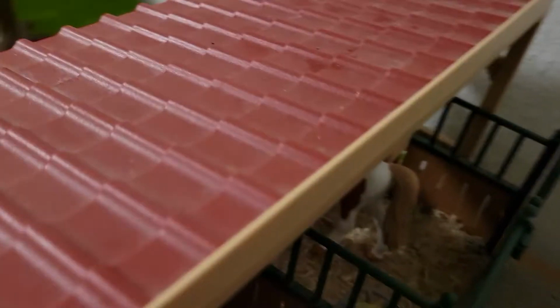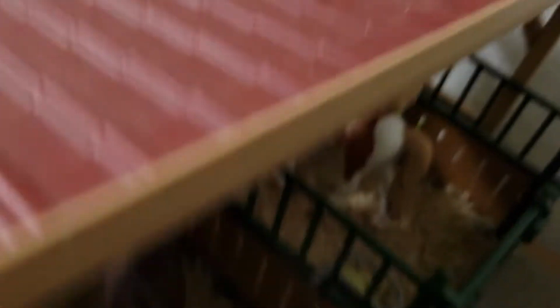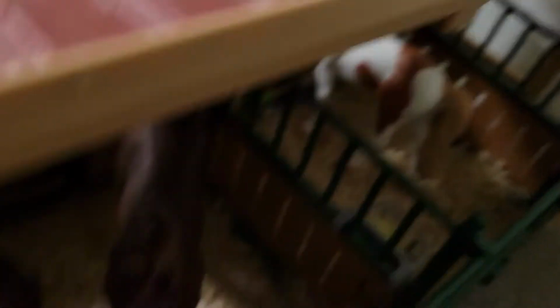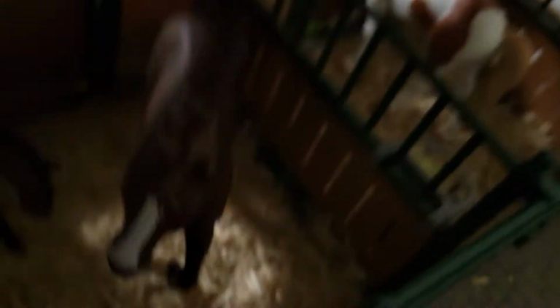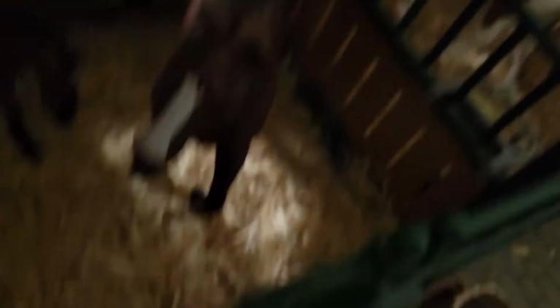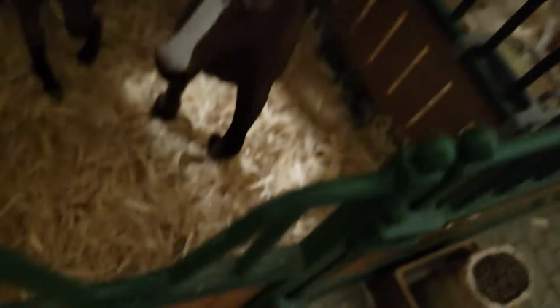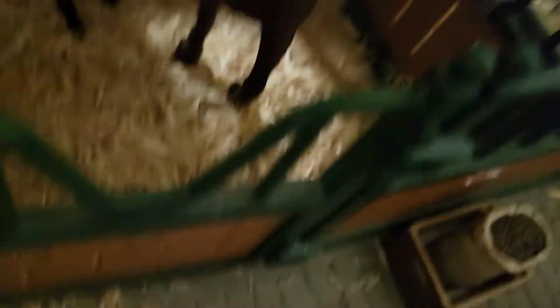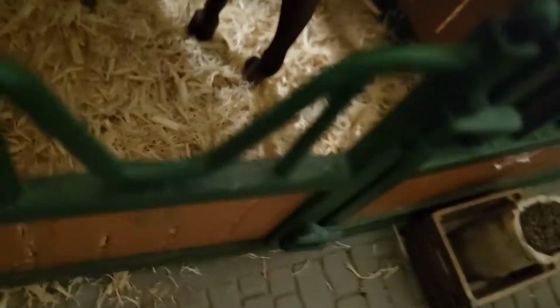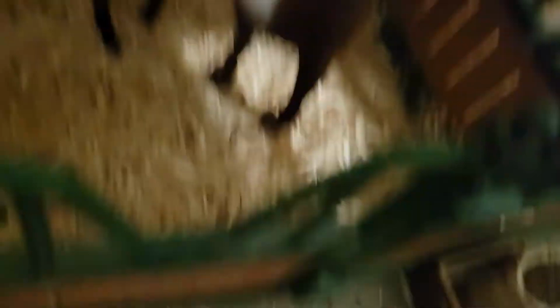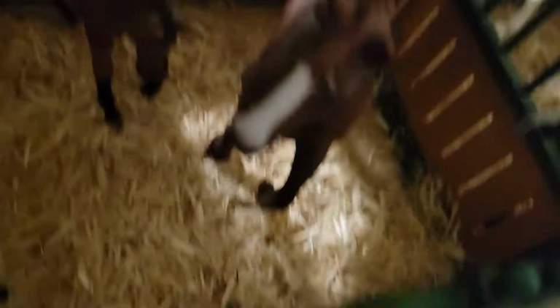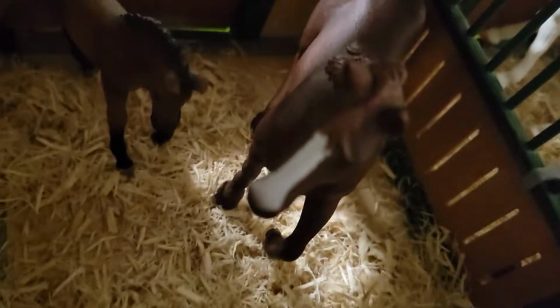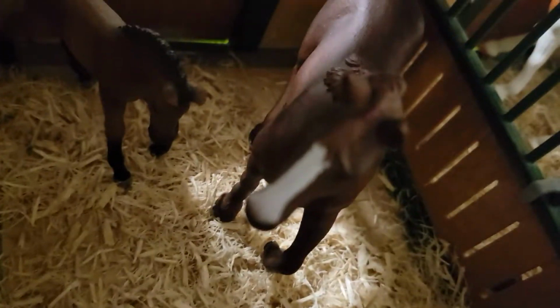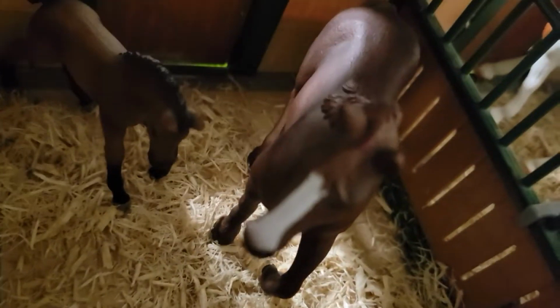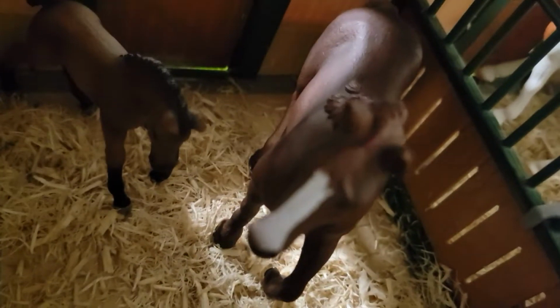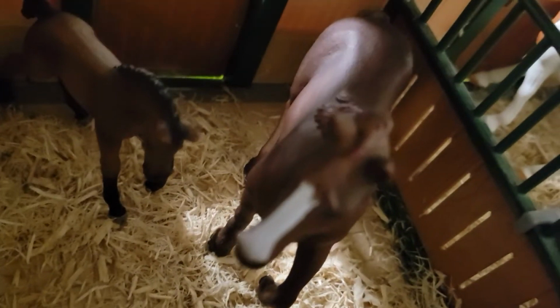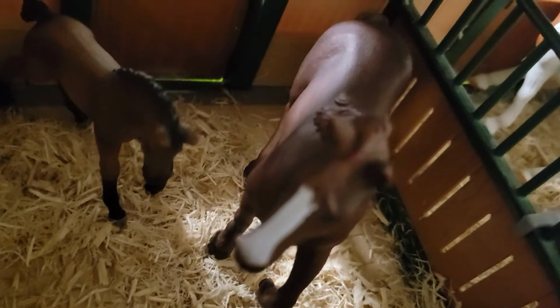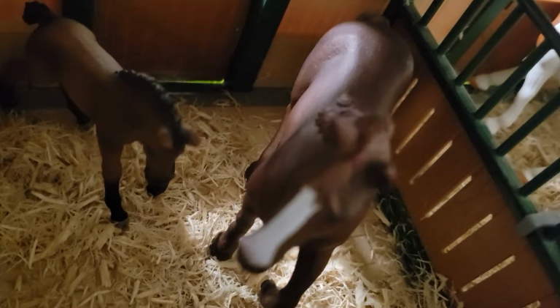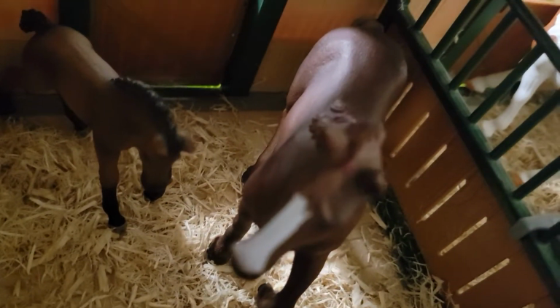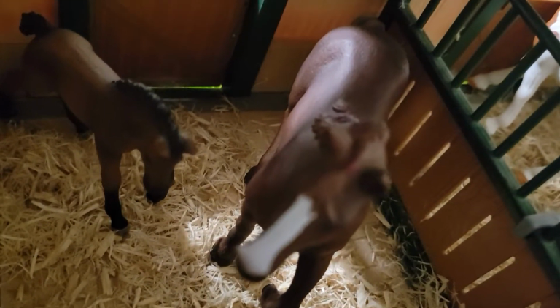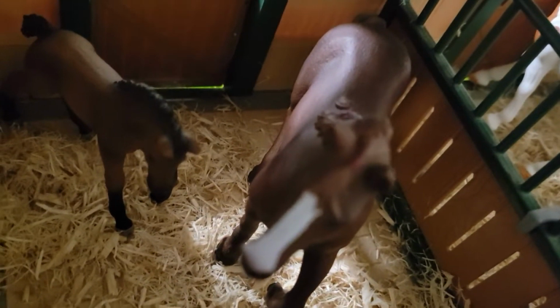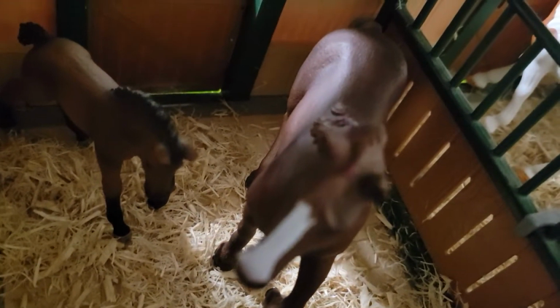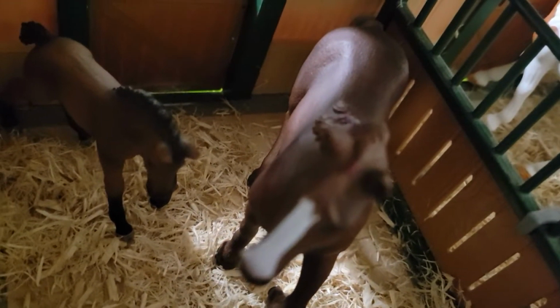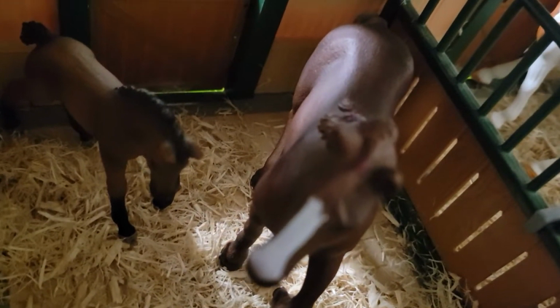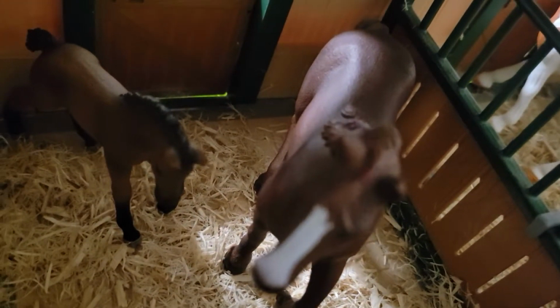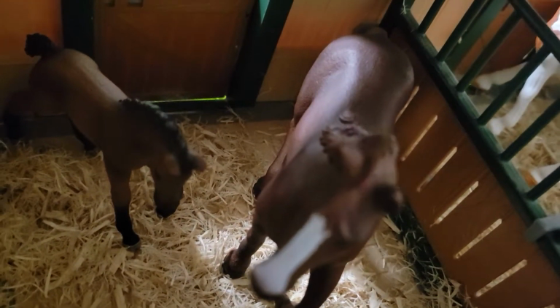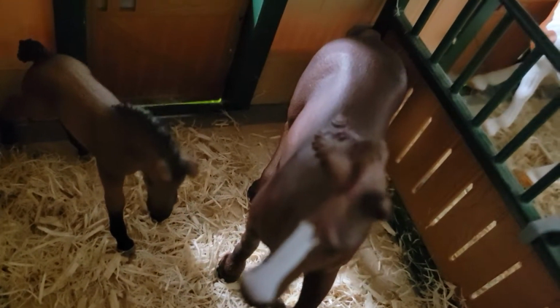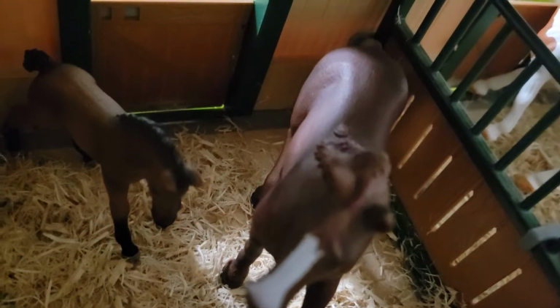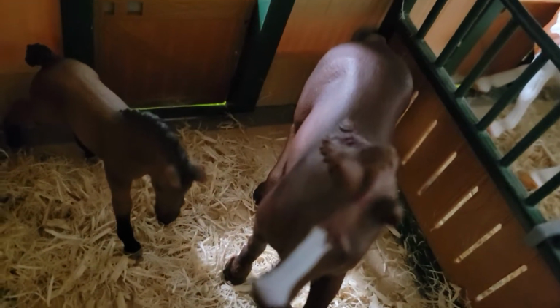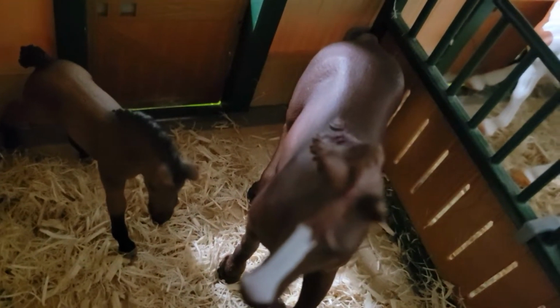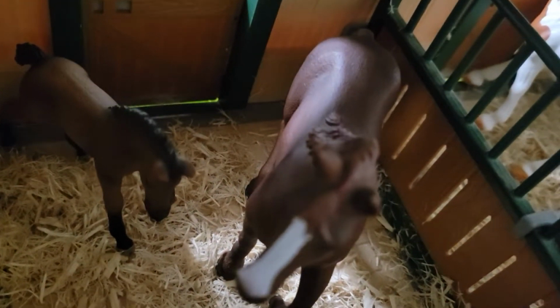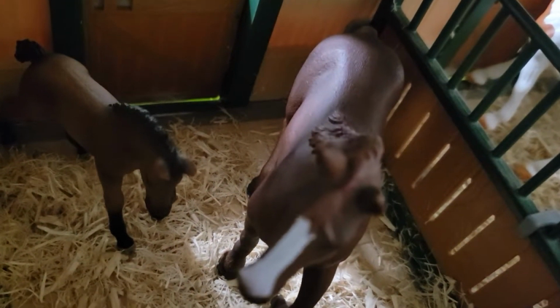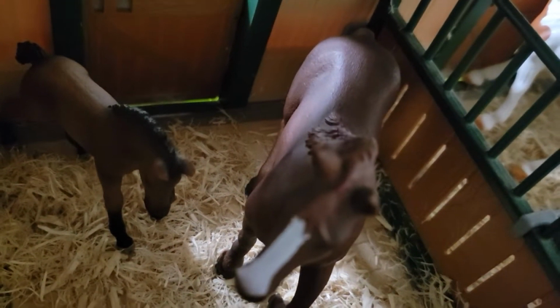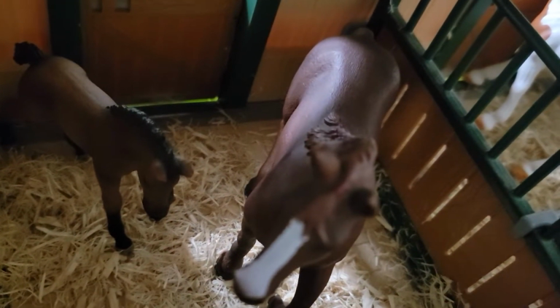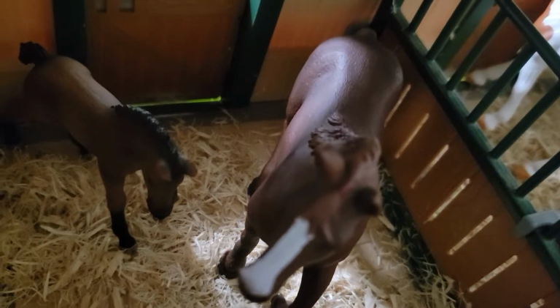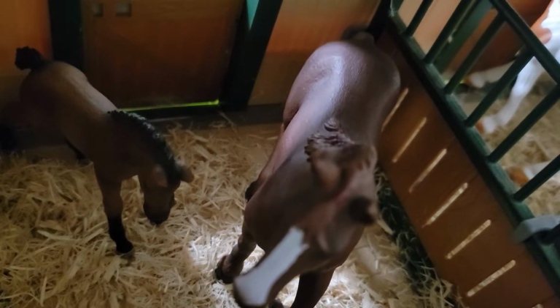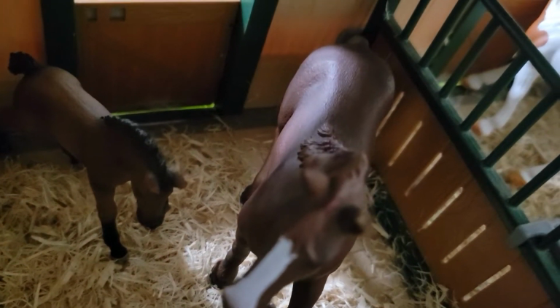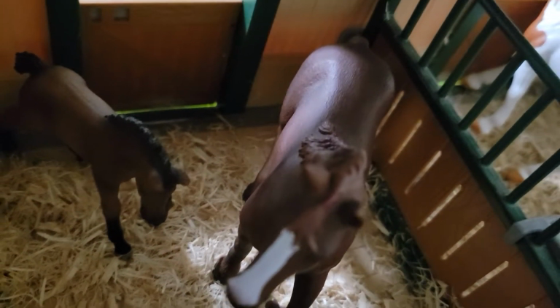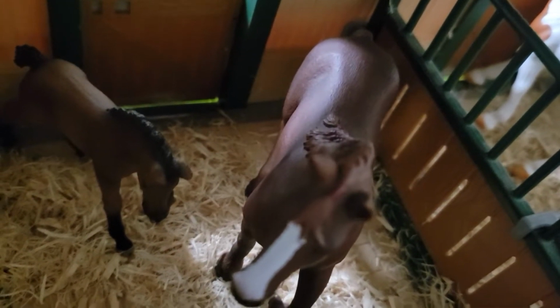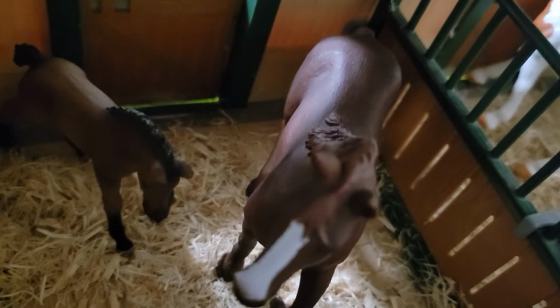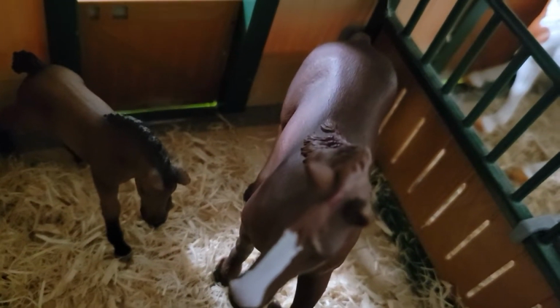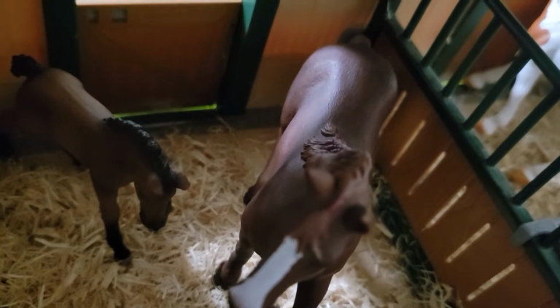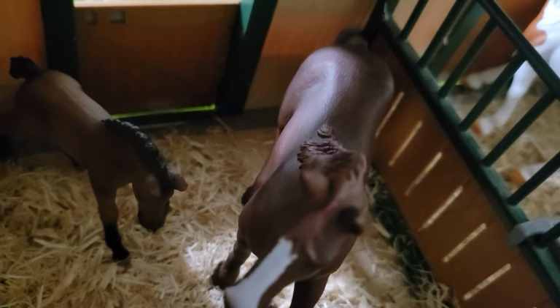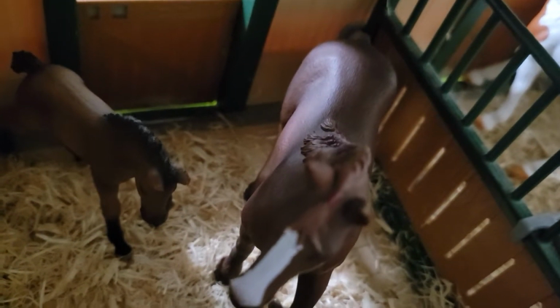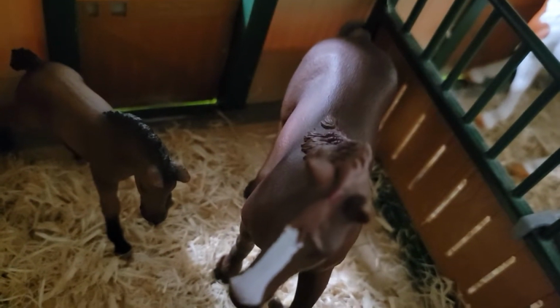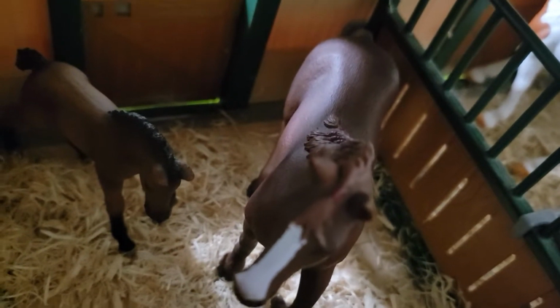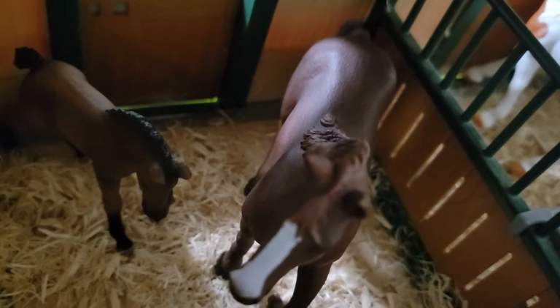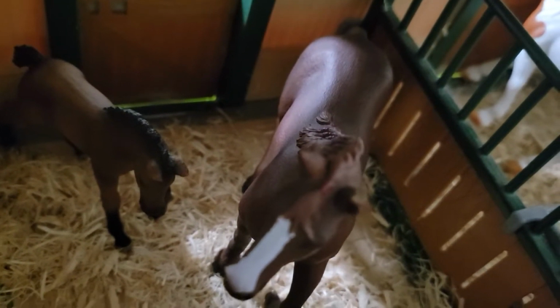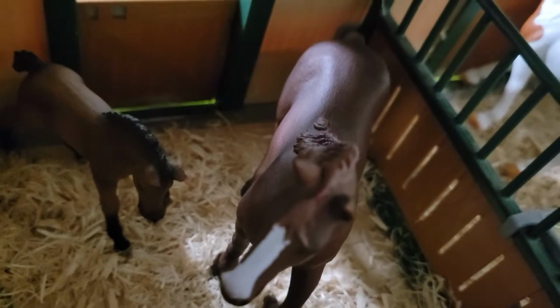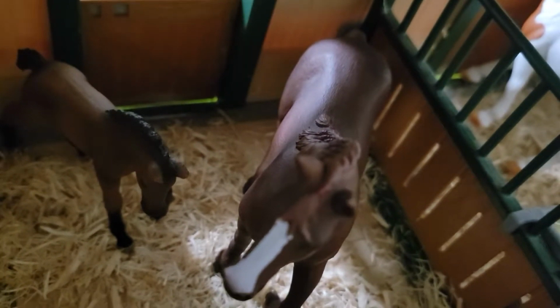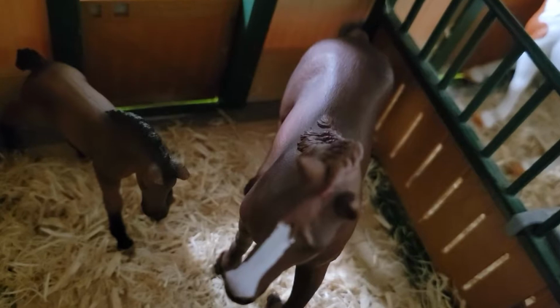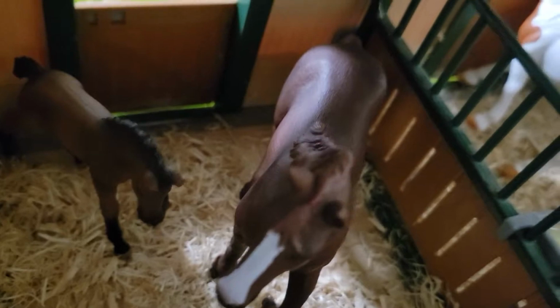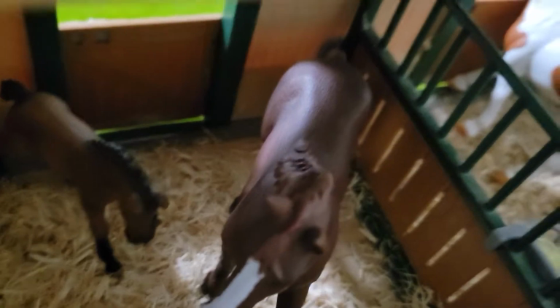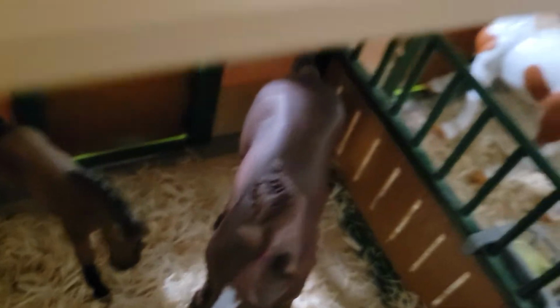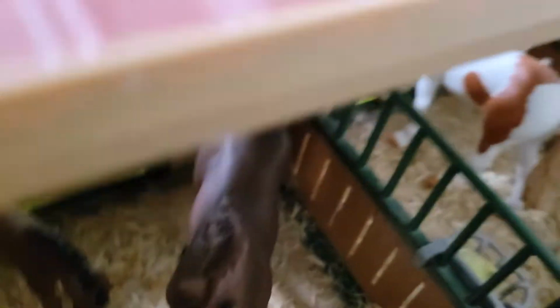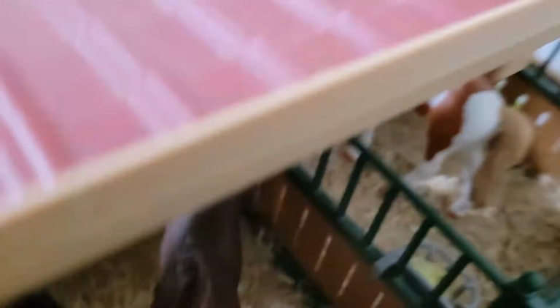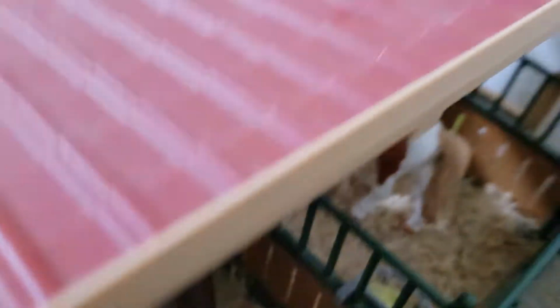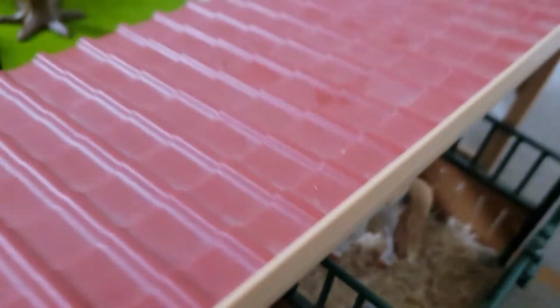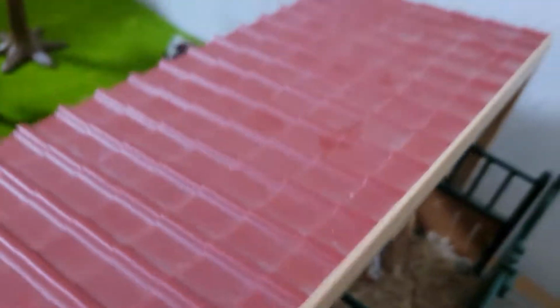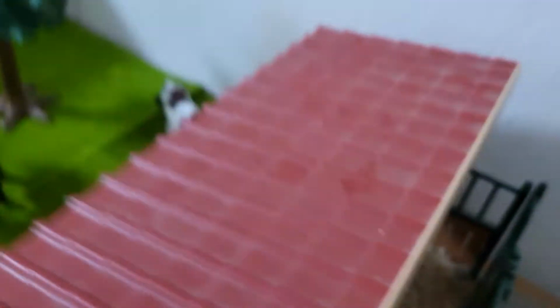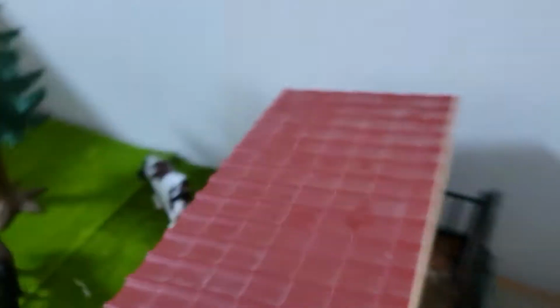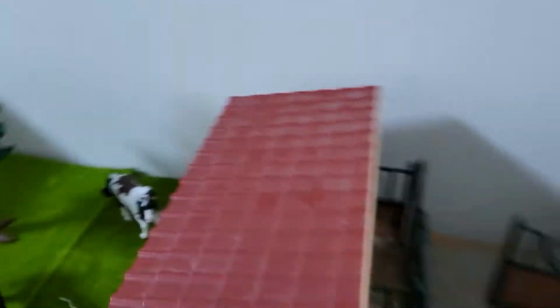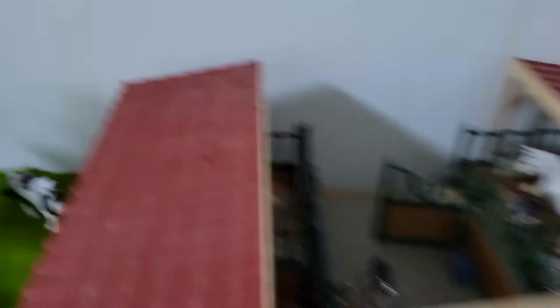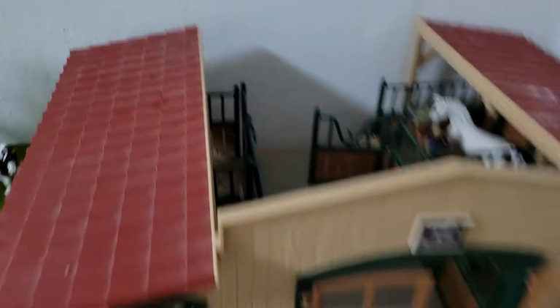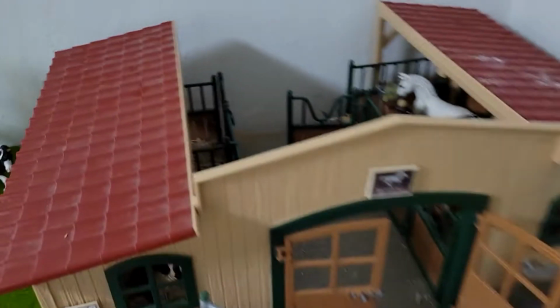And in this stall, we have Sasha and Storm, a Holsteiner mare in foal. So that's the barn.